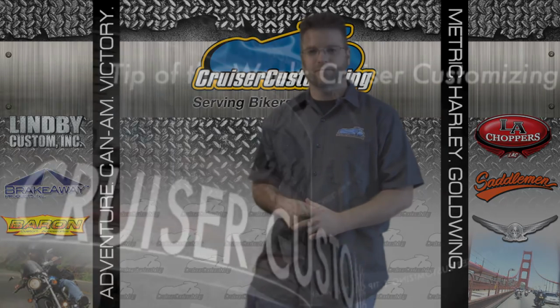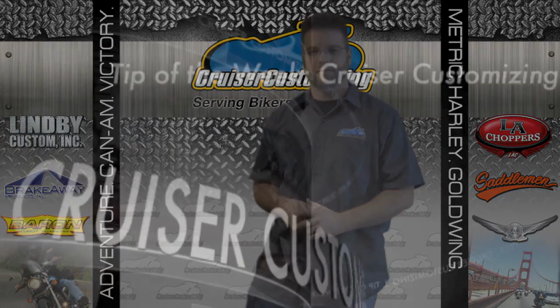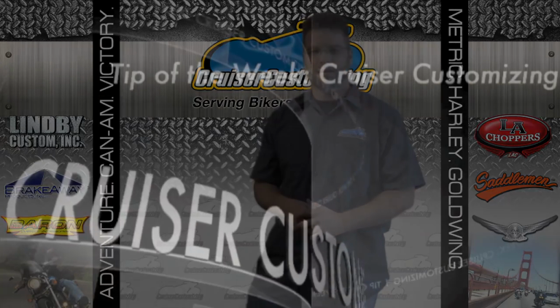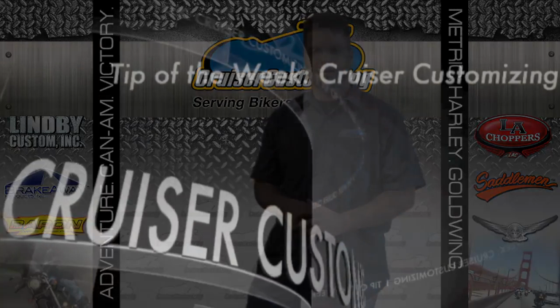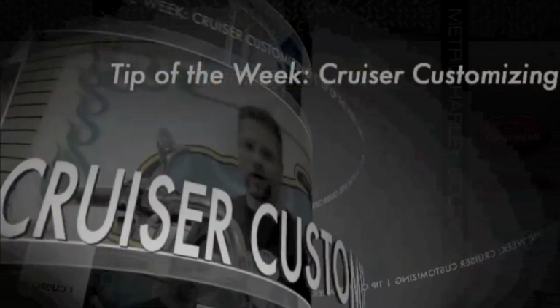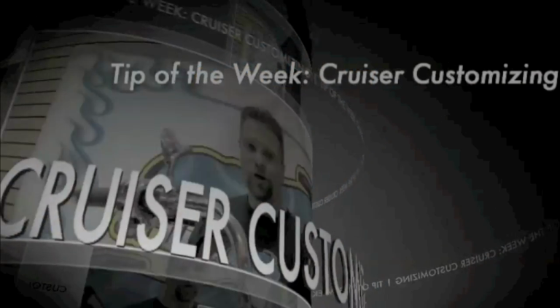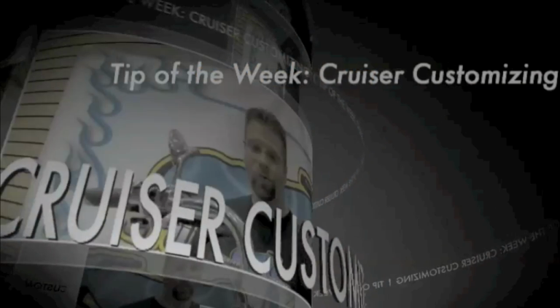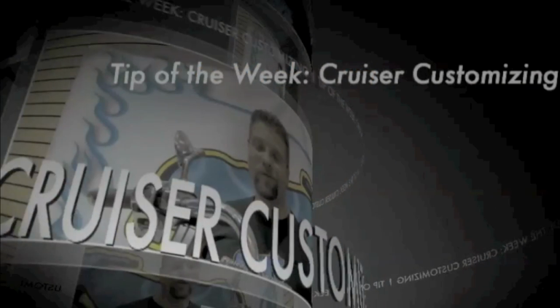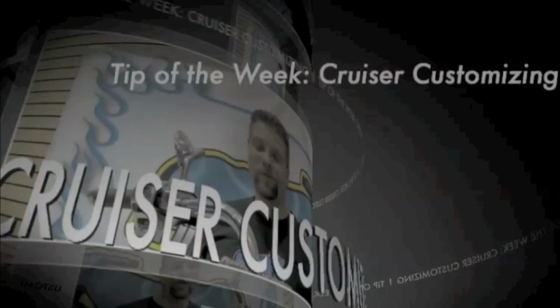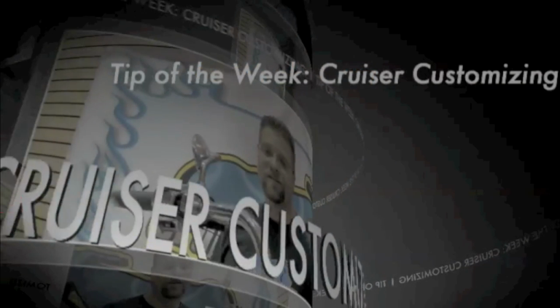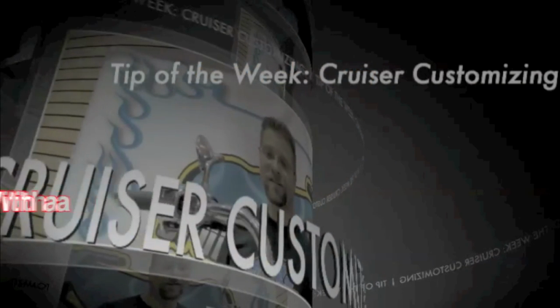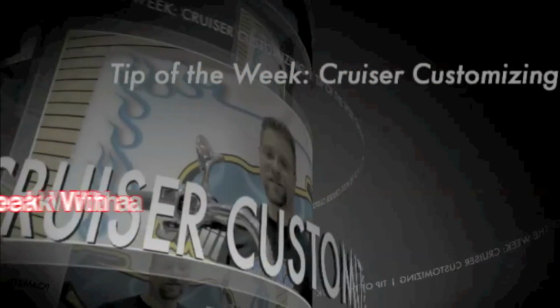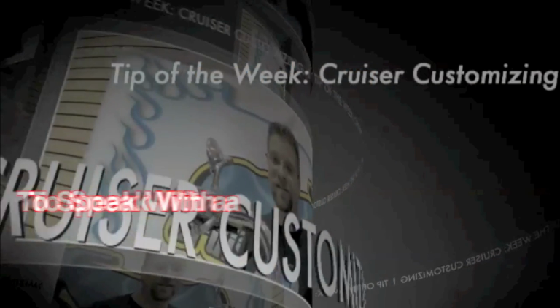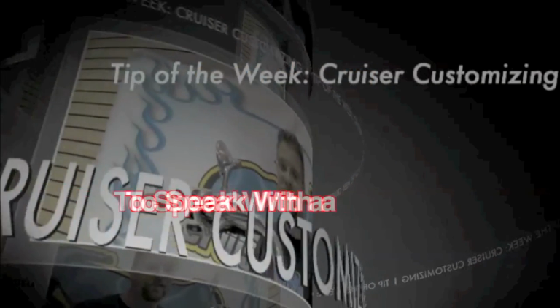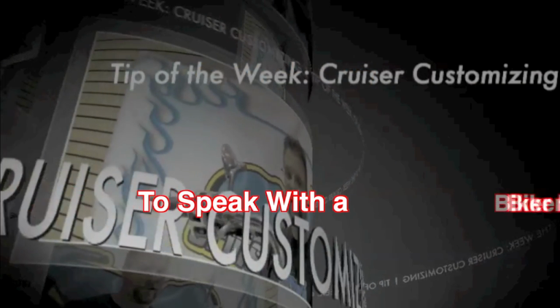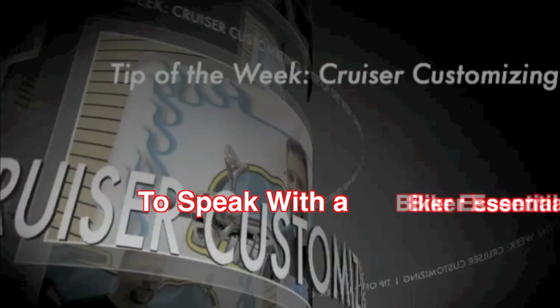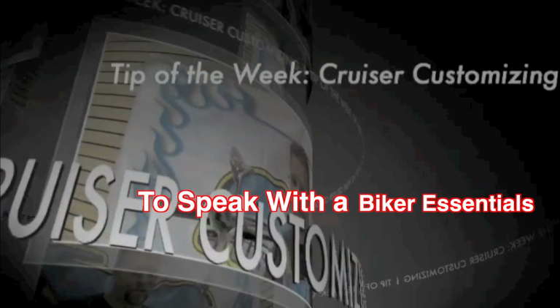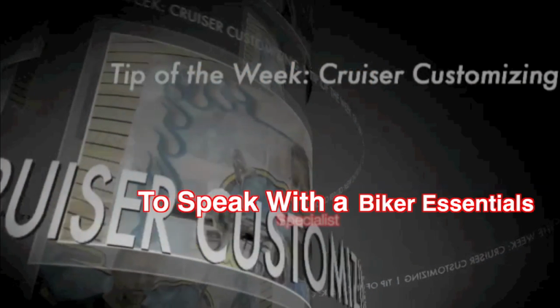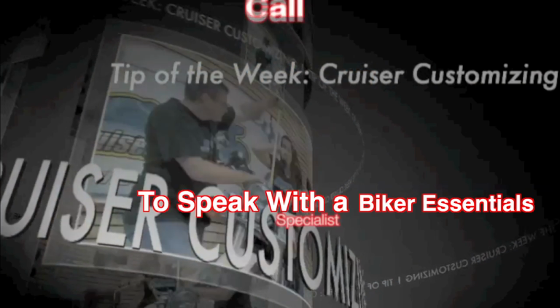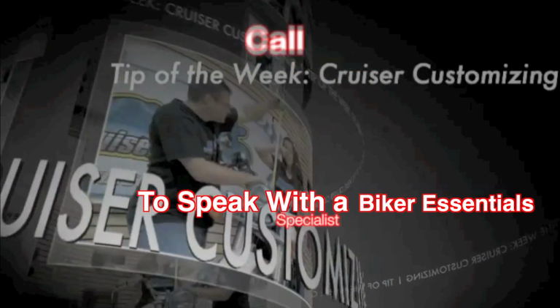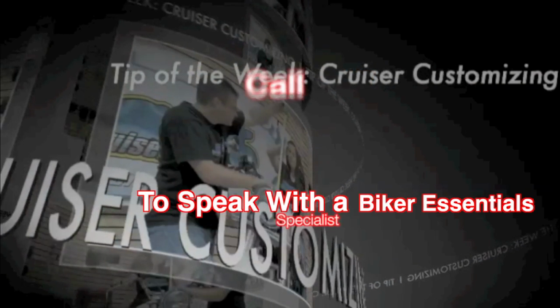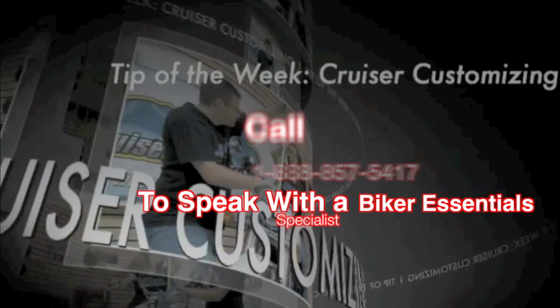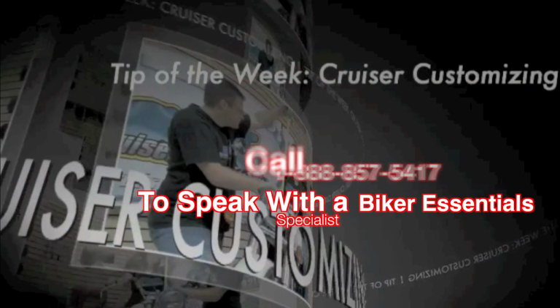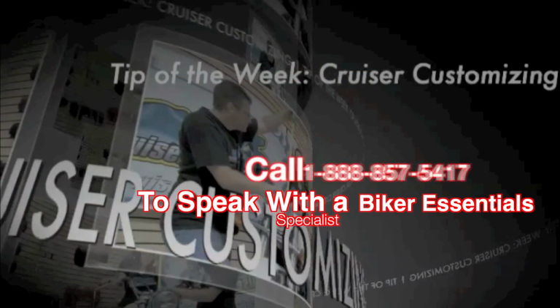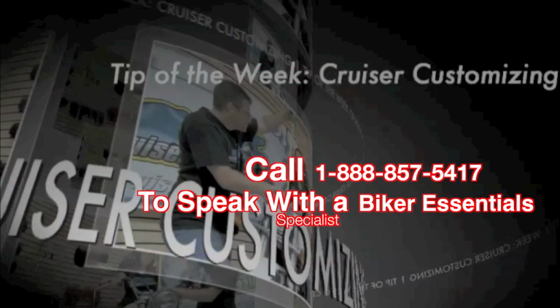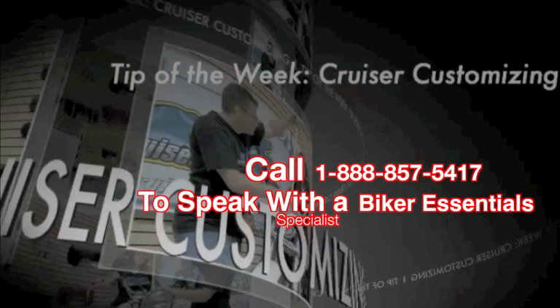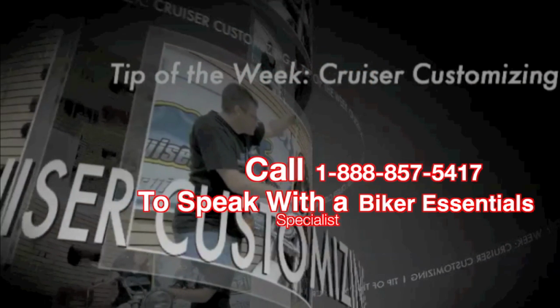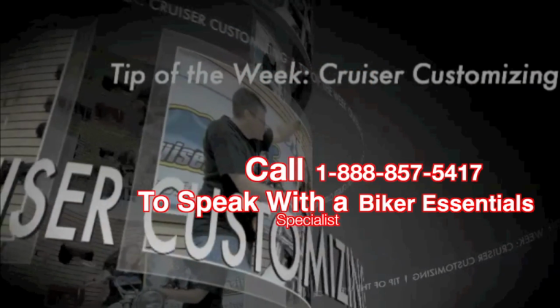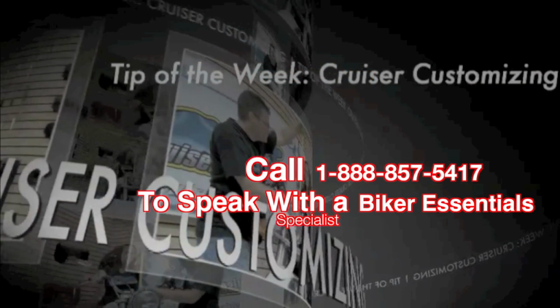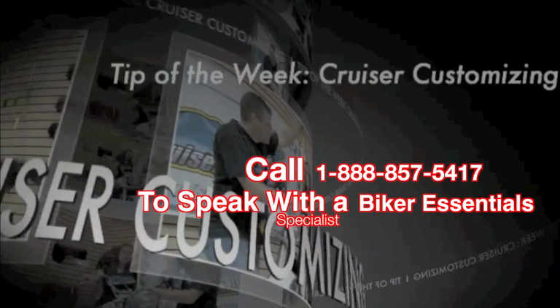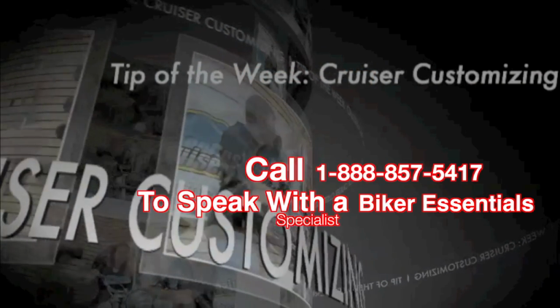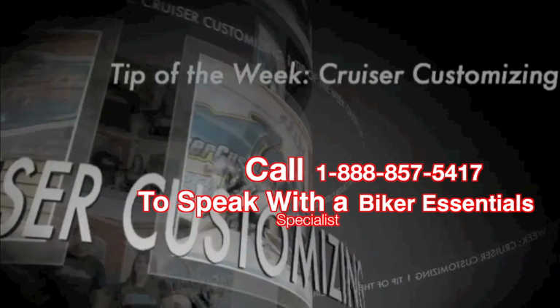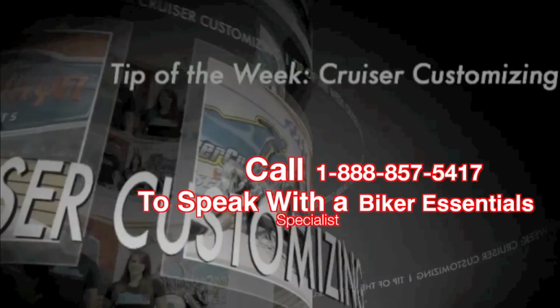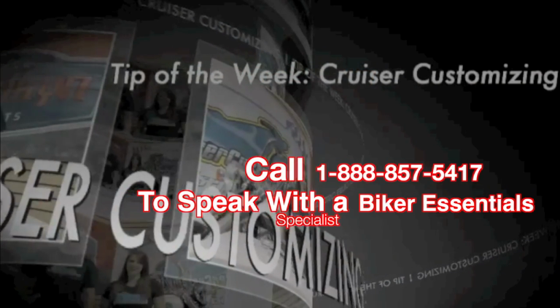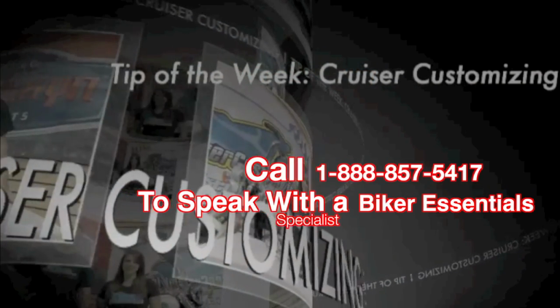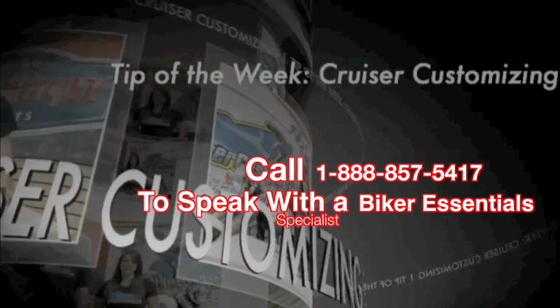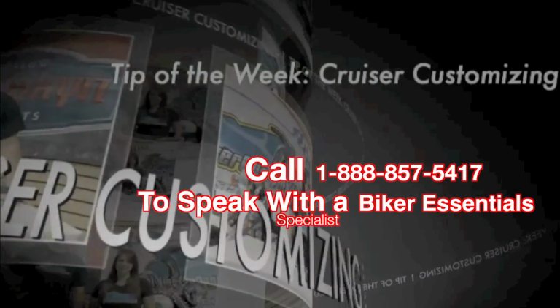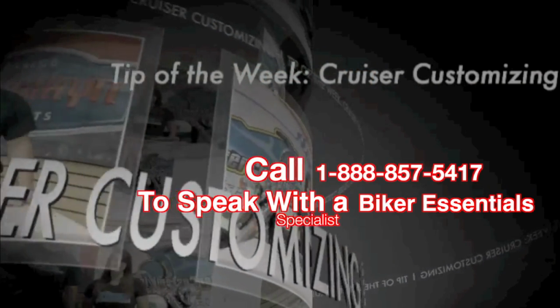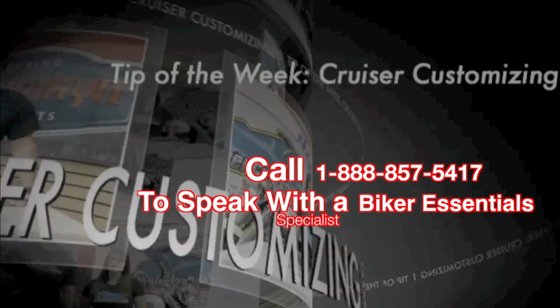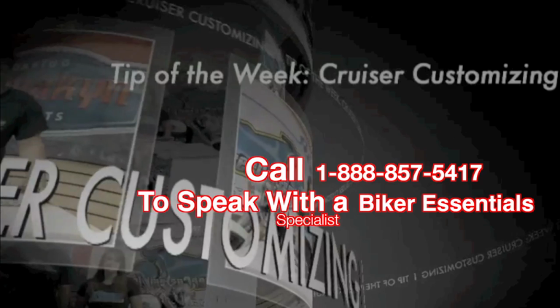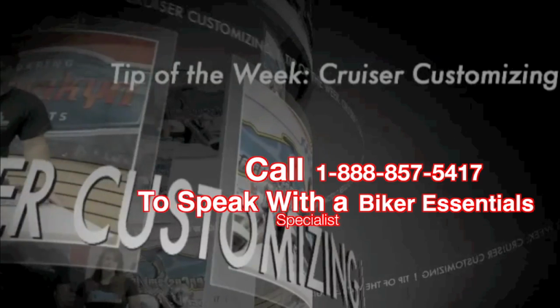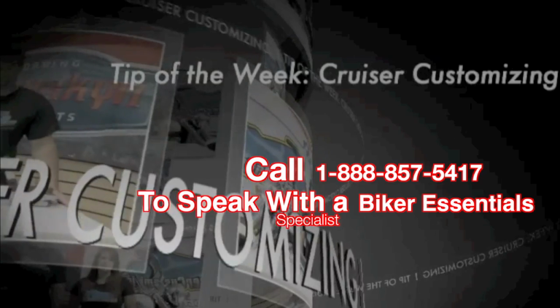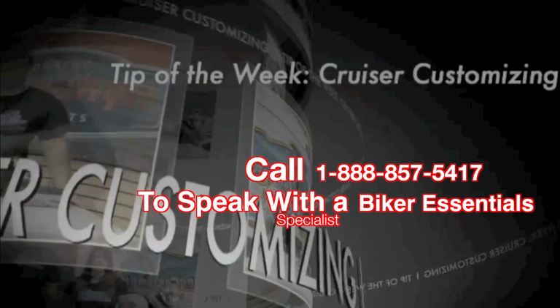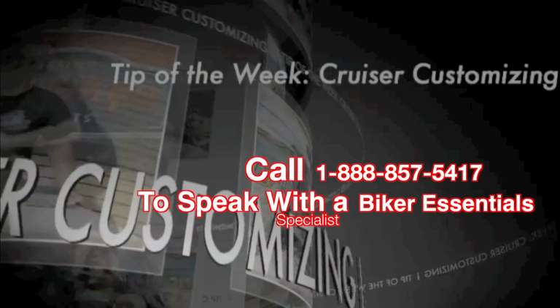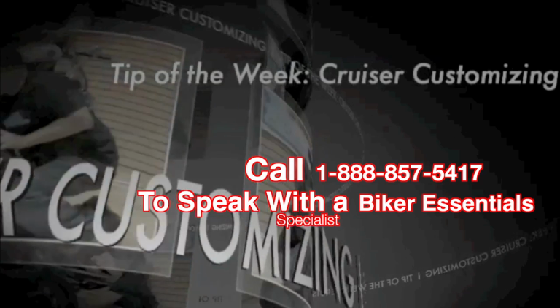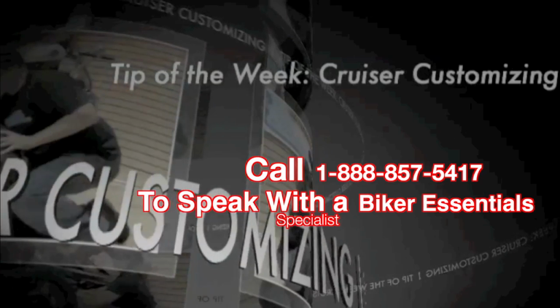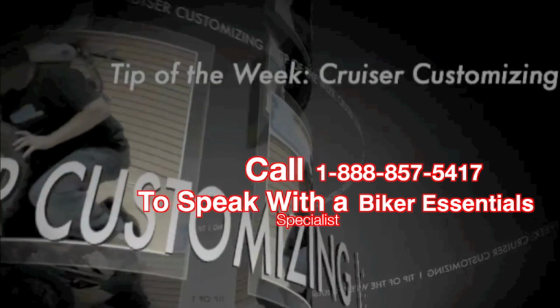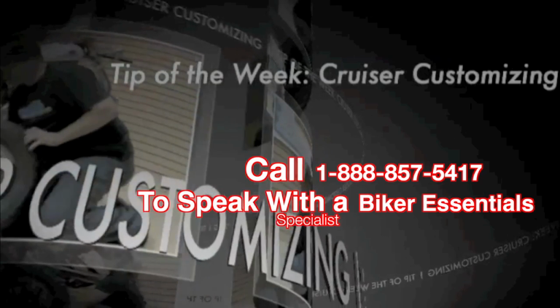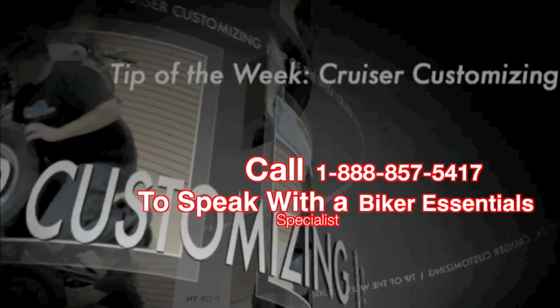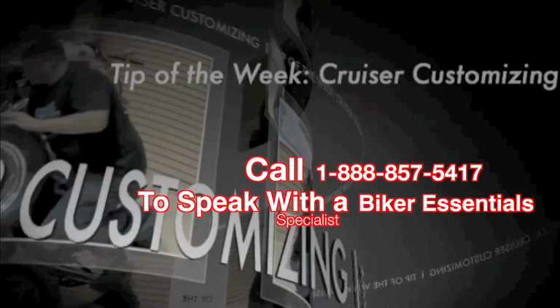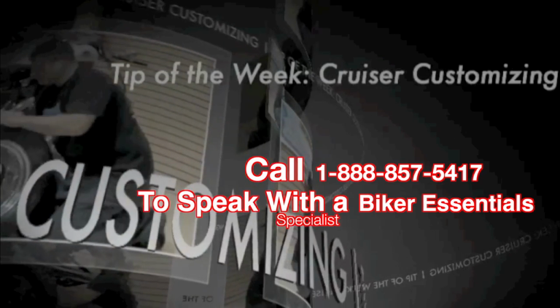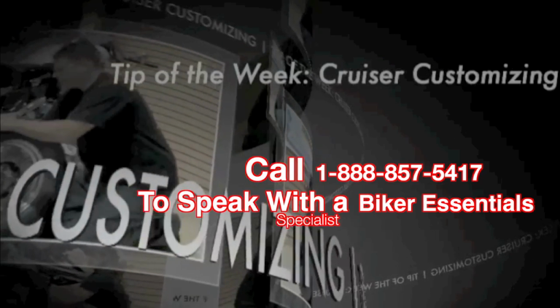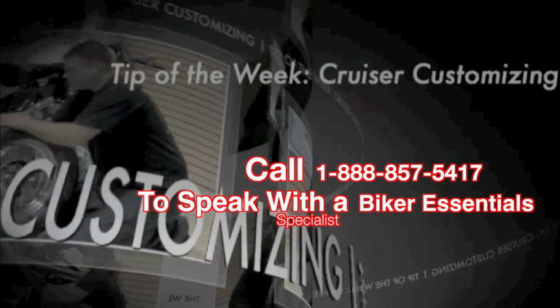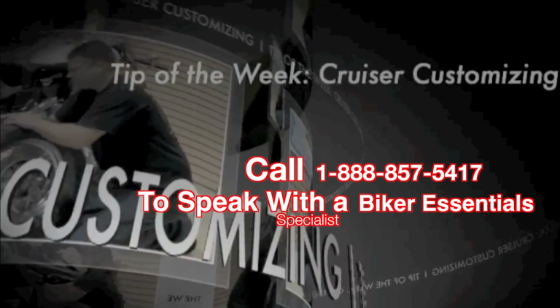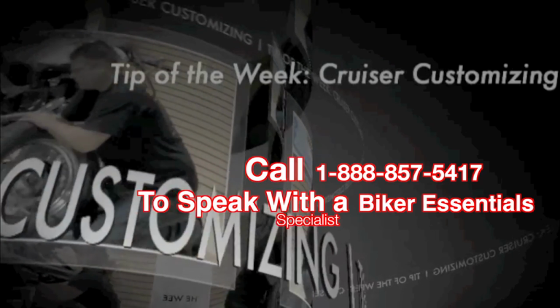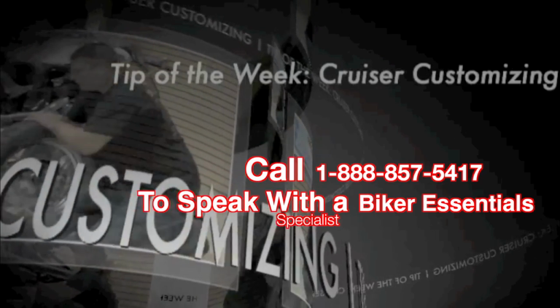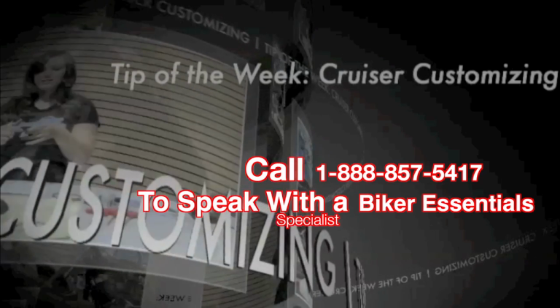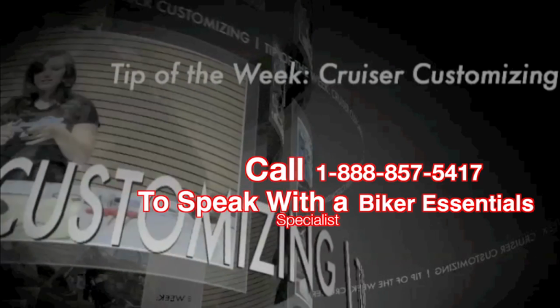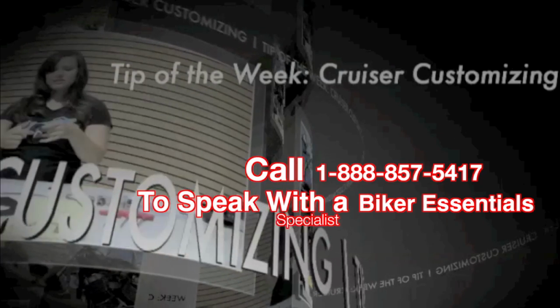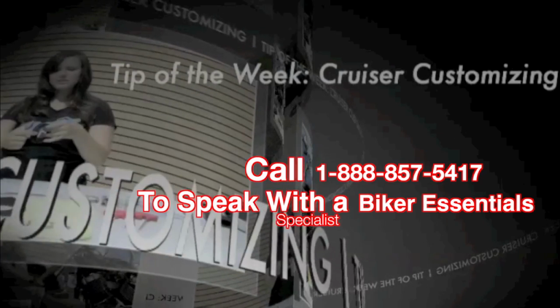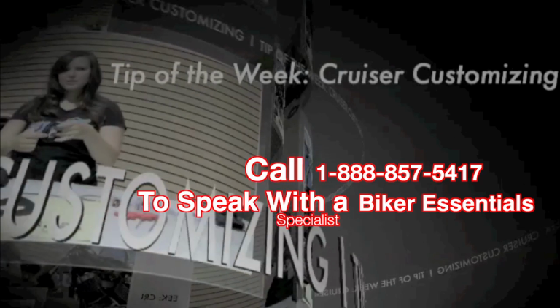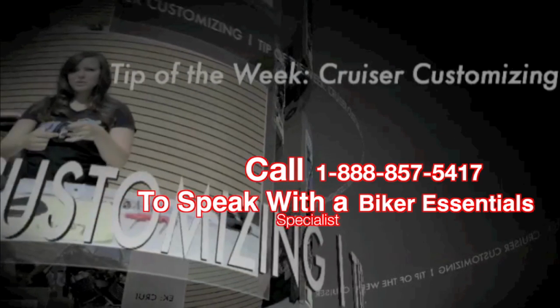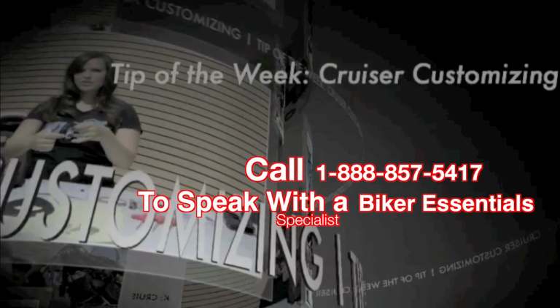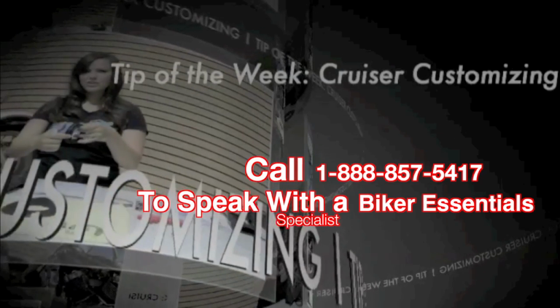Now, before we go, remember you need to enter MG12 as your coupon code at checkout in order to receive one of the free Biker Essential products.